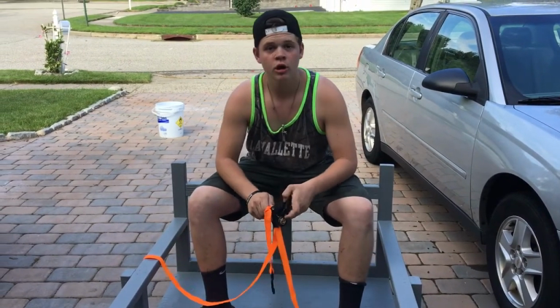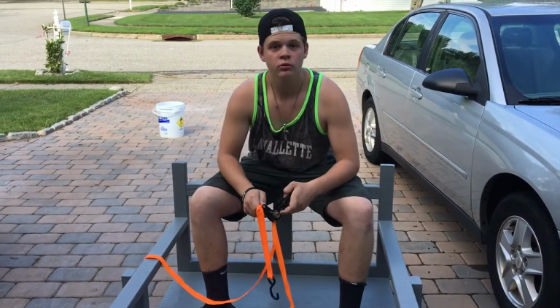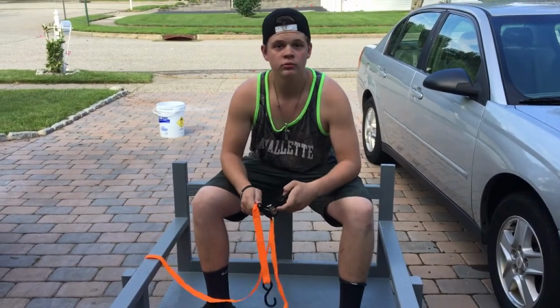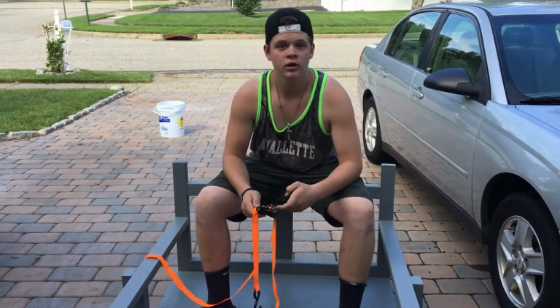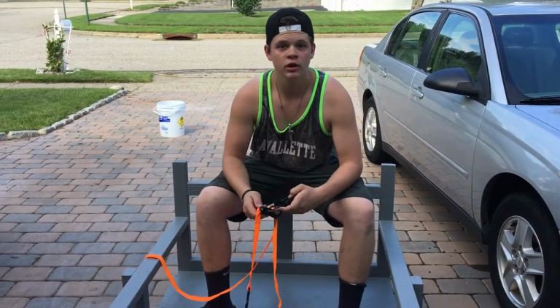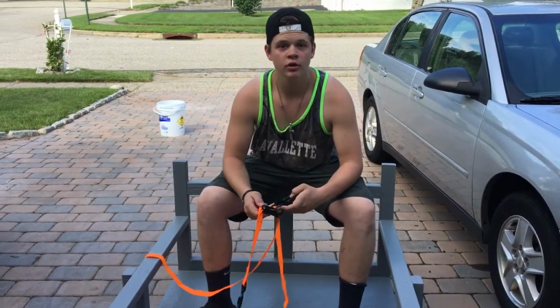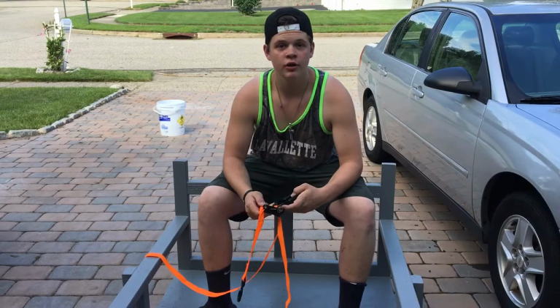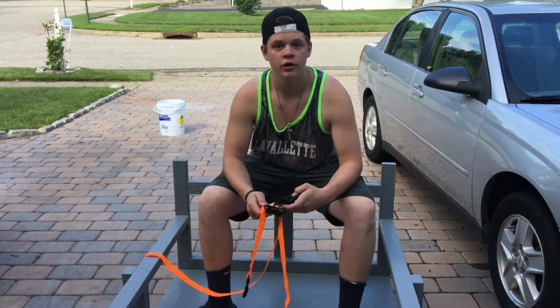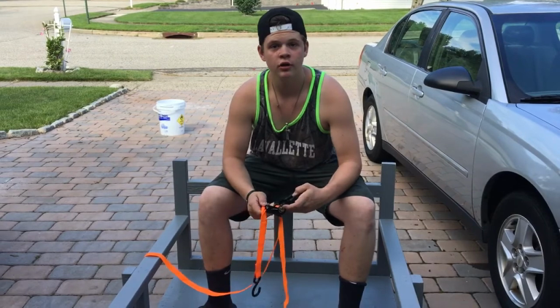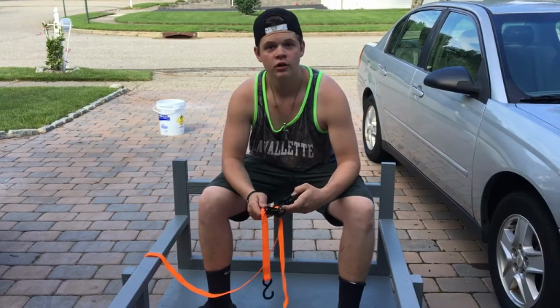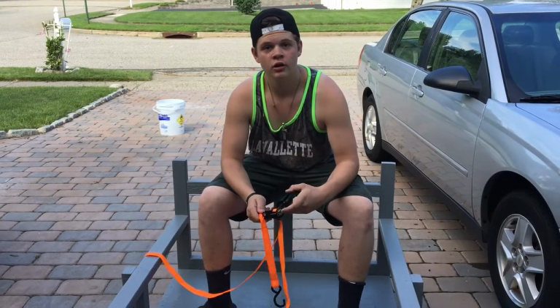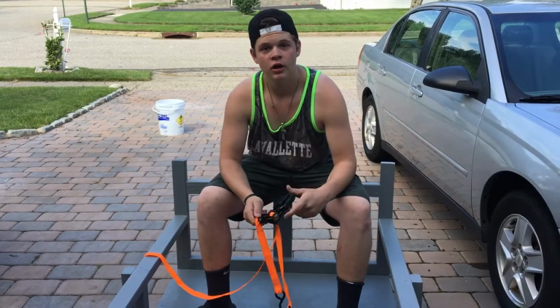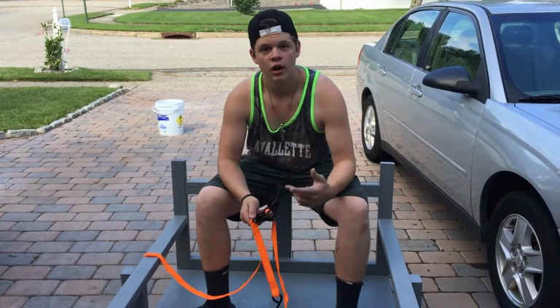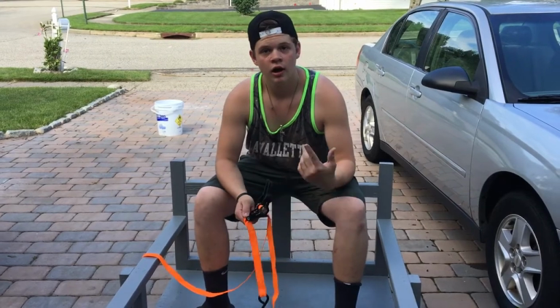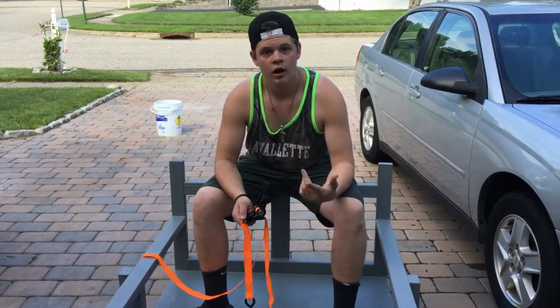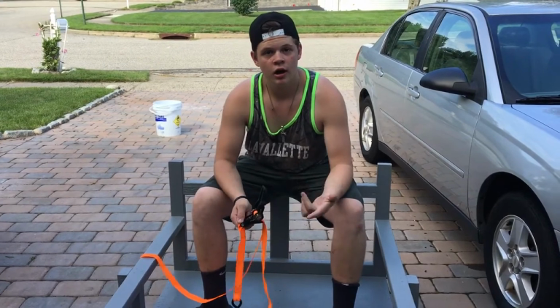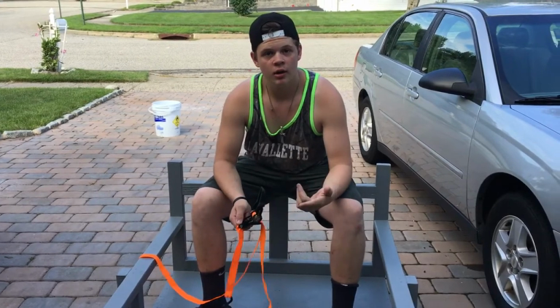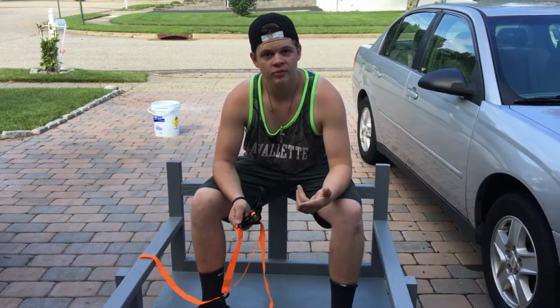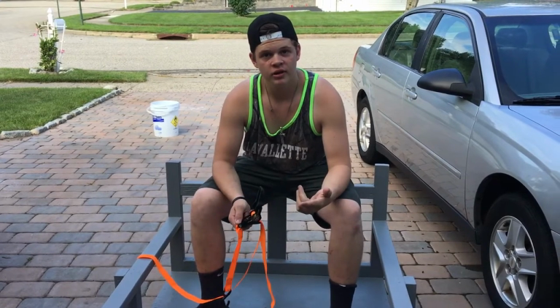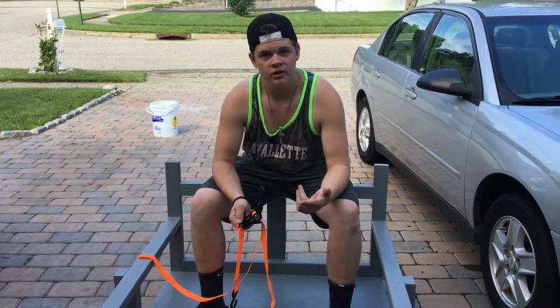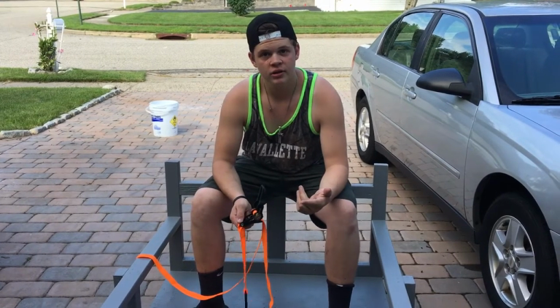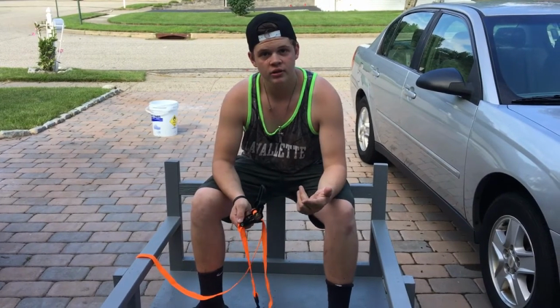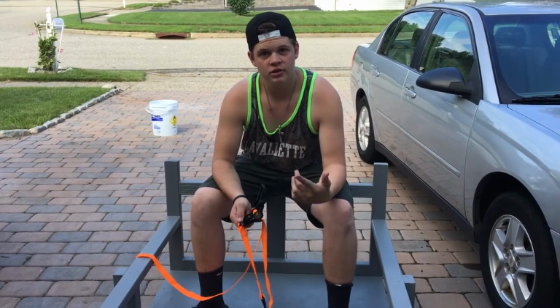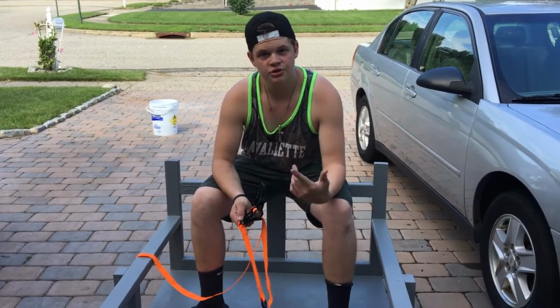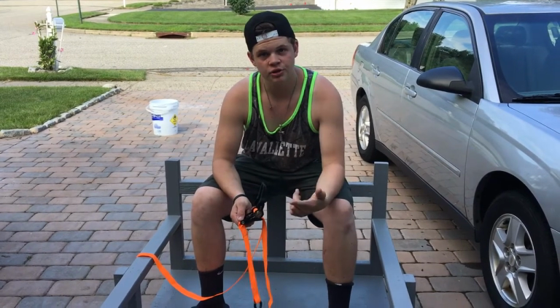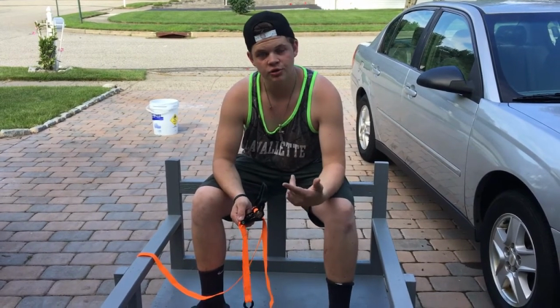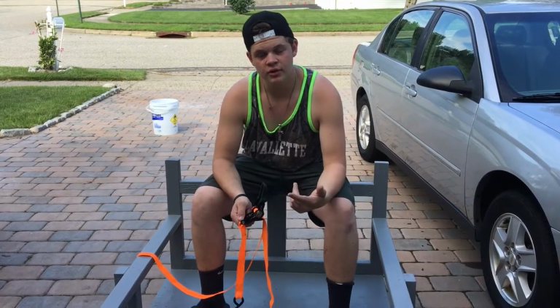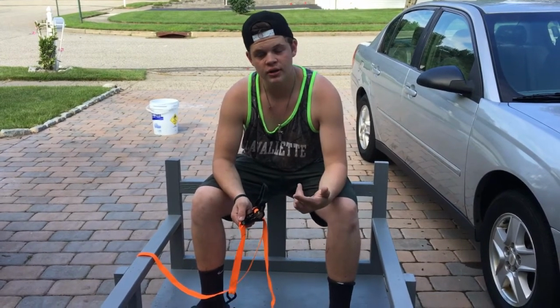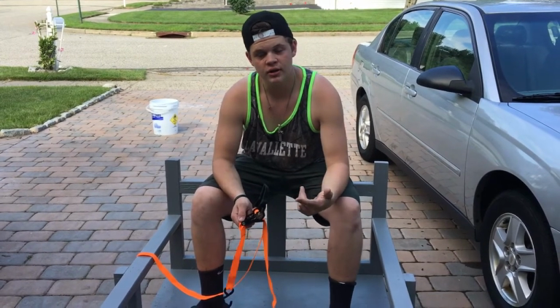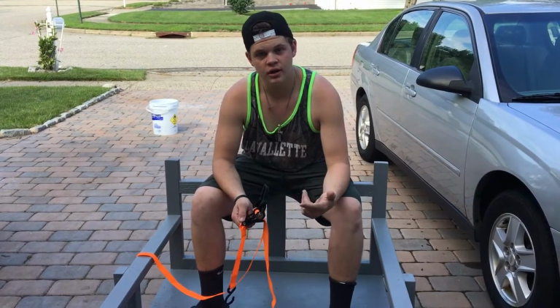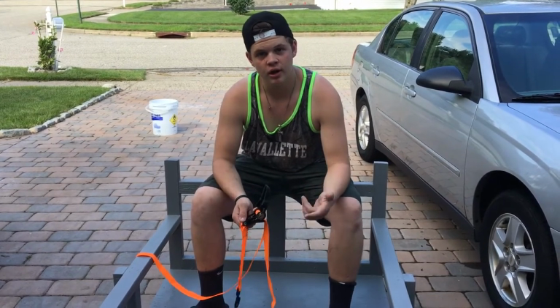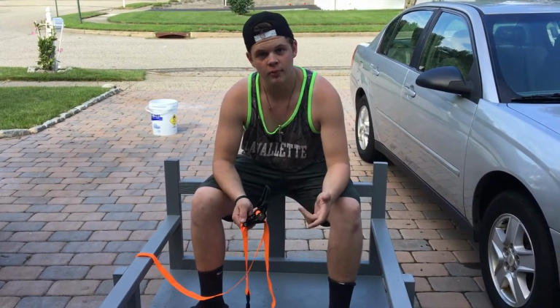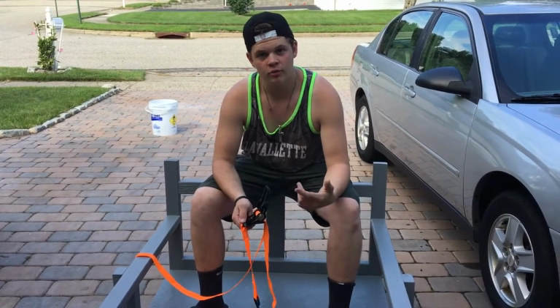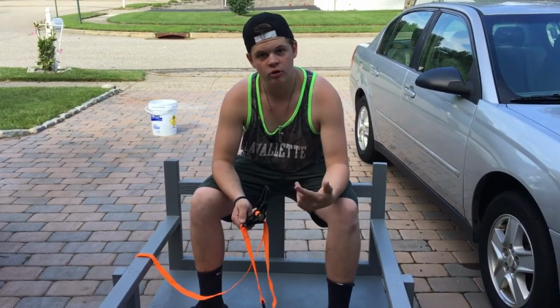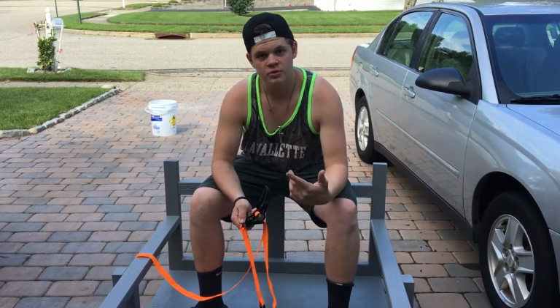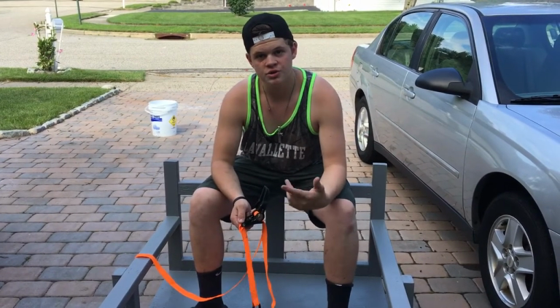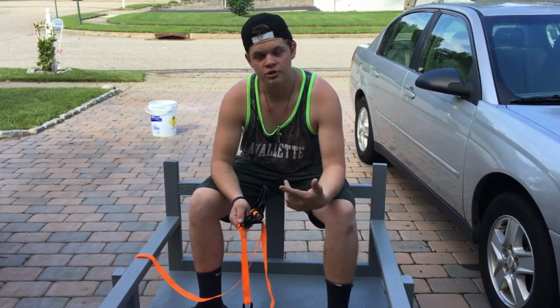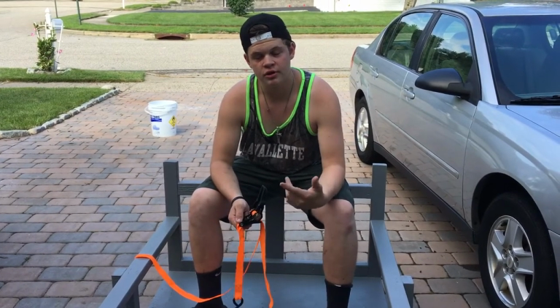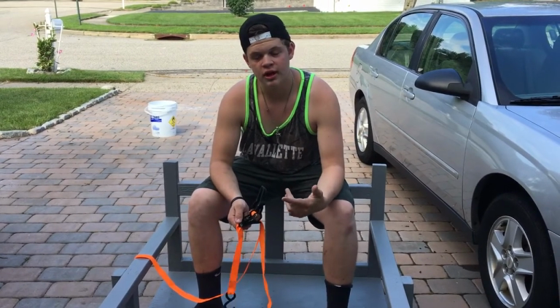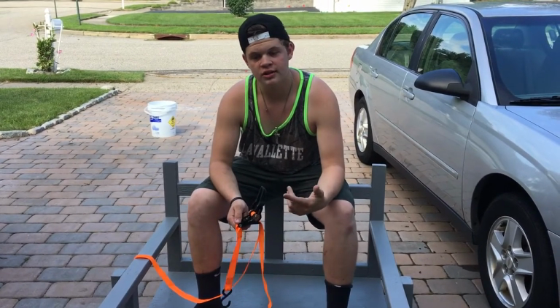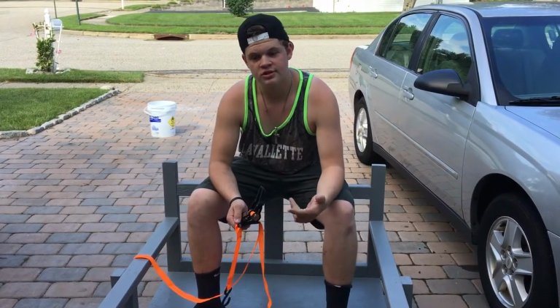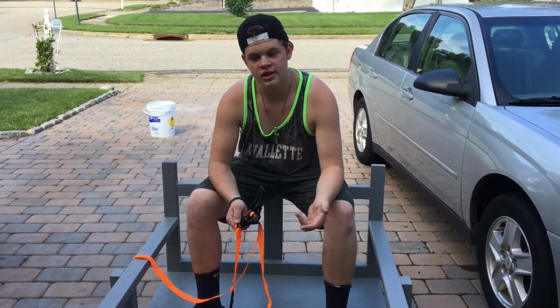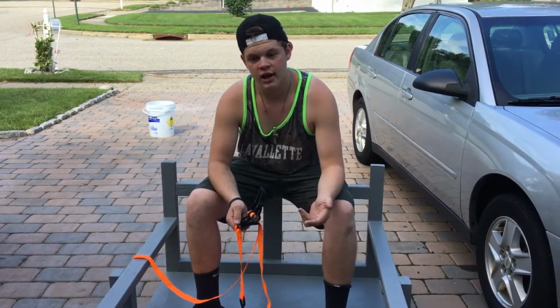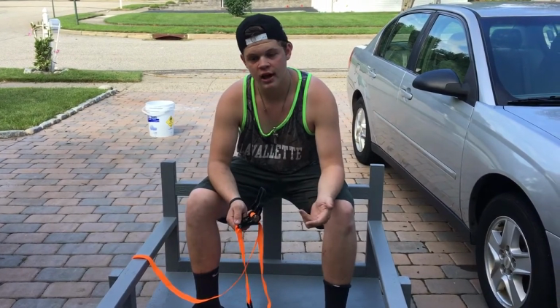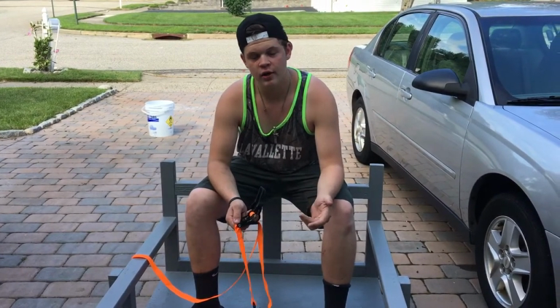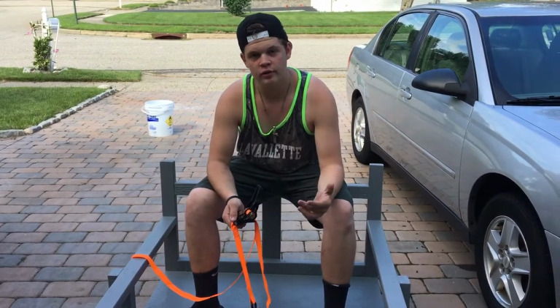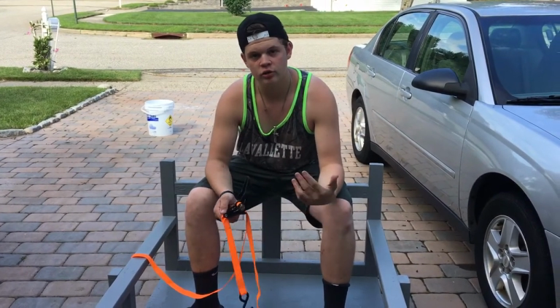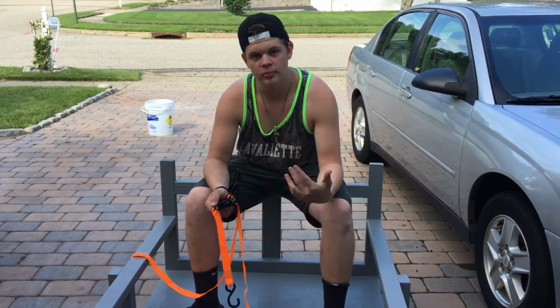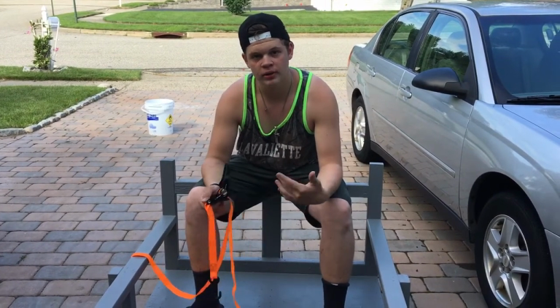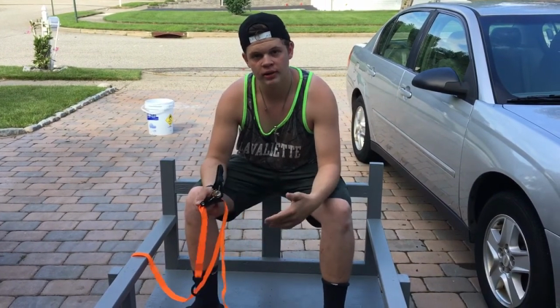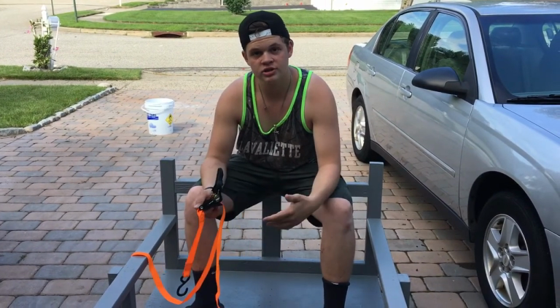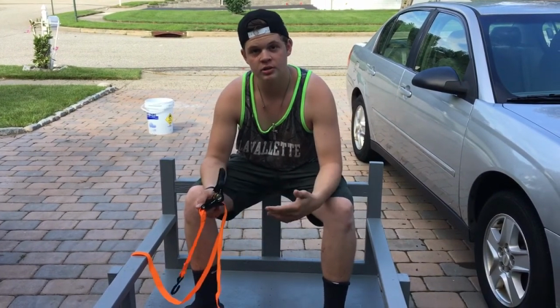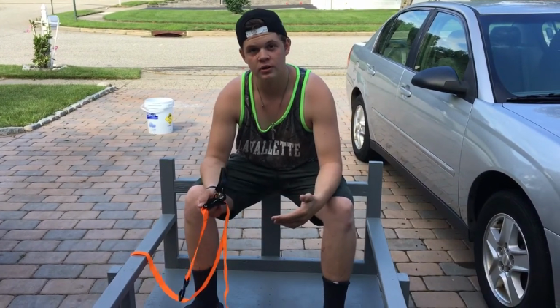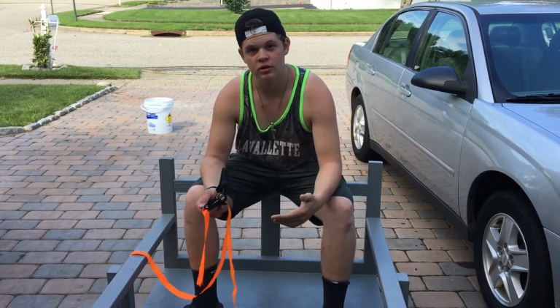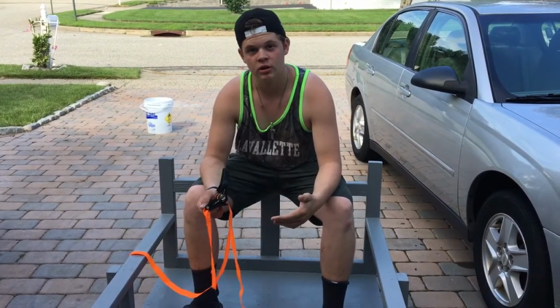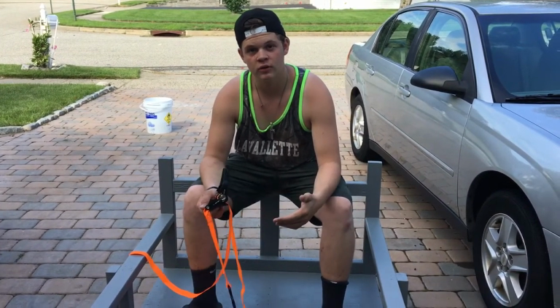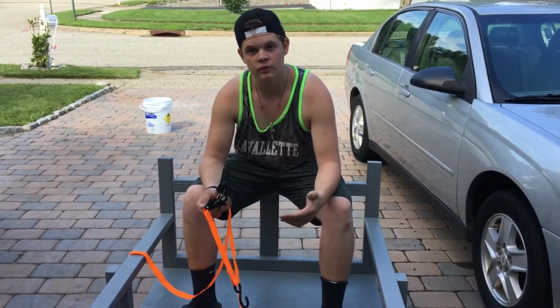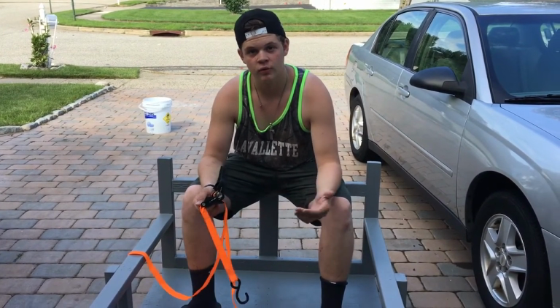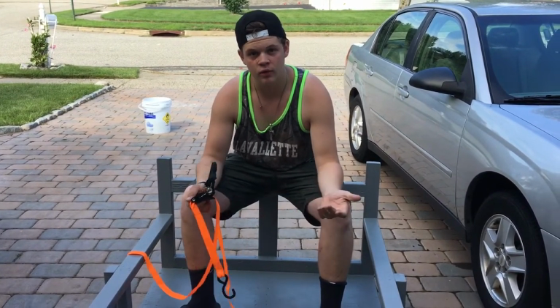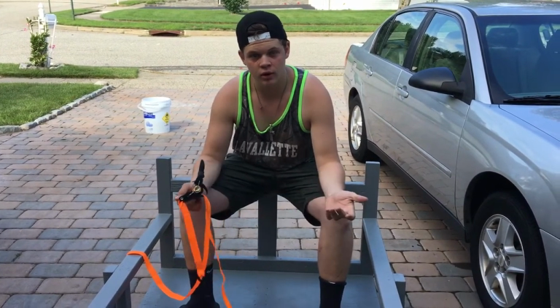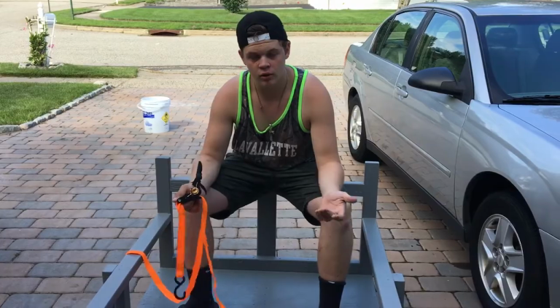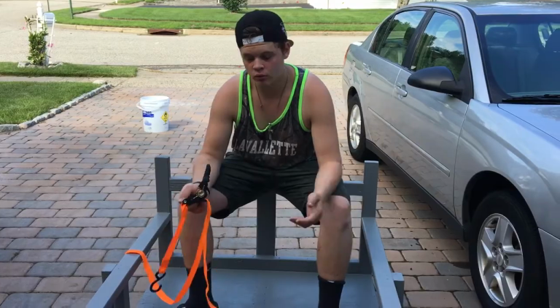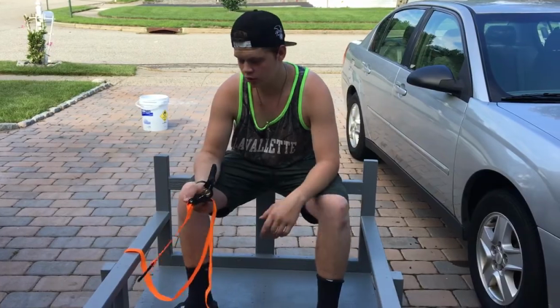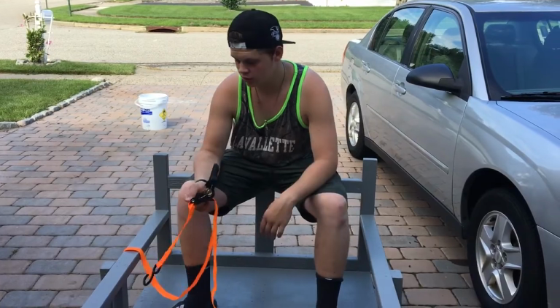Oh, hello there. I'm Nick, DJ Earthquake, and I'm going to be showing you guys how I load up my landscaping cart for when I go to work.